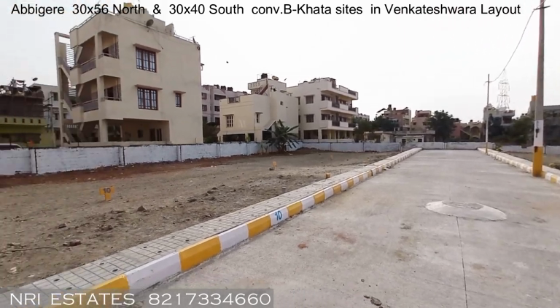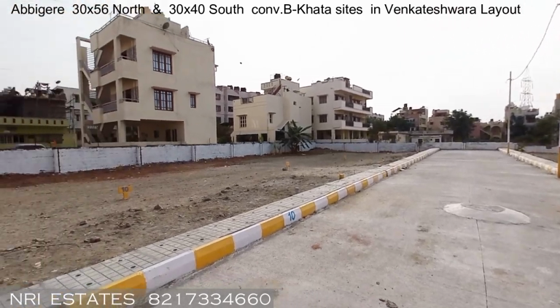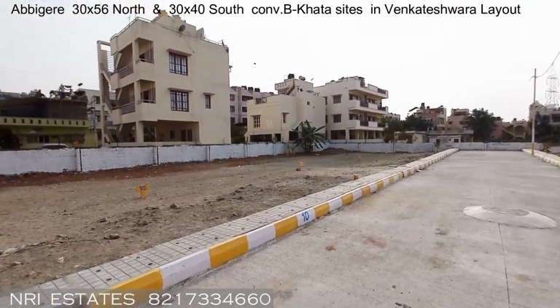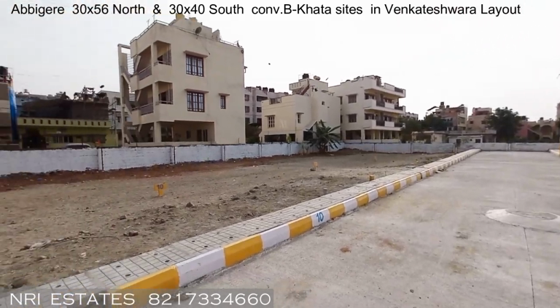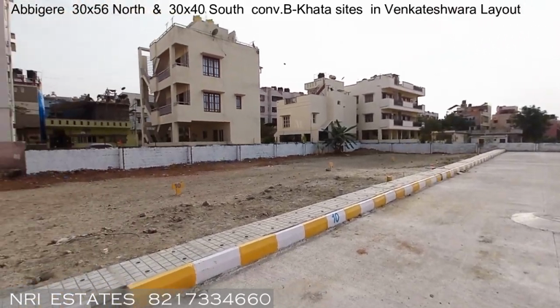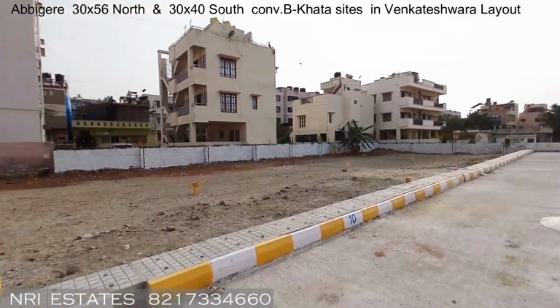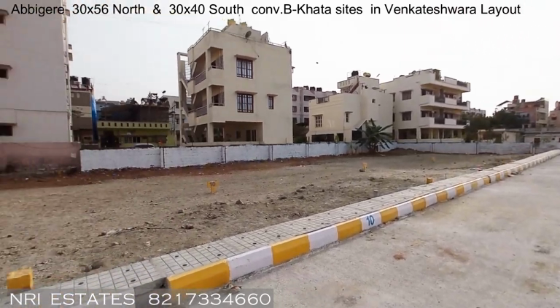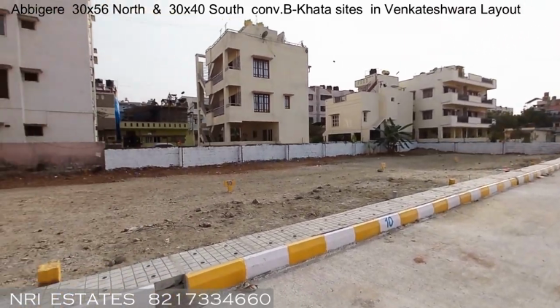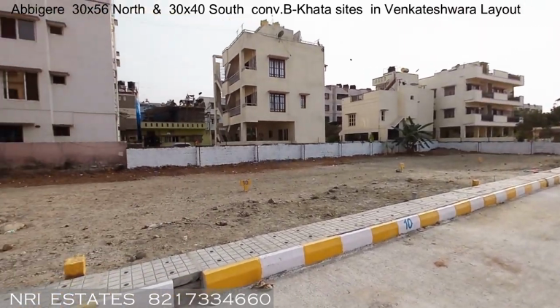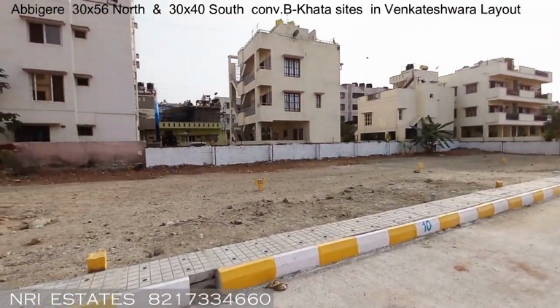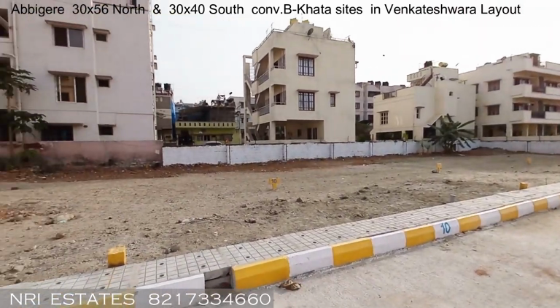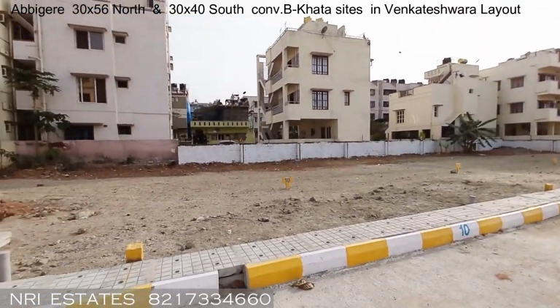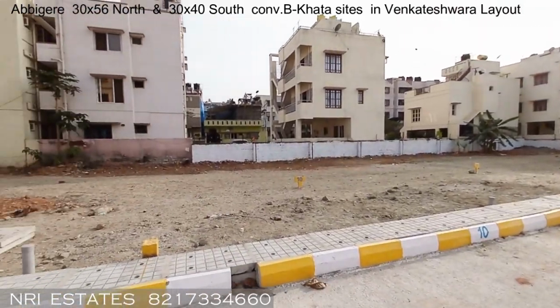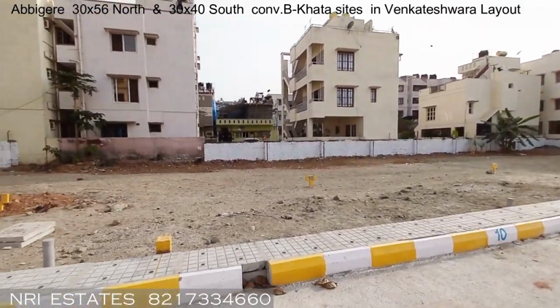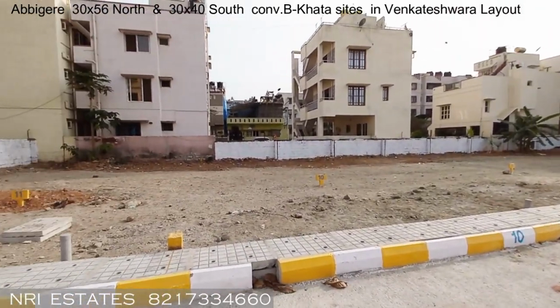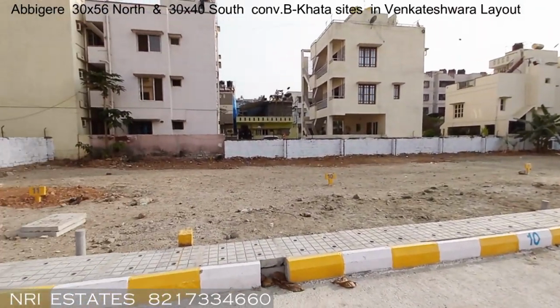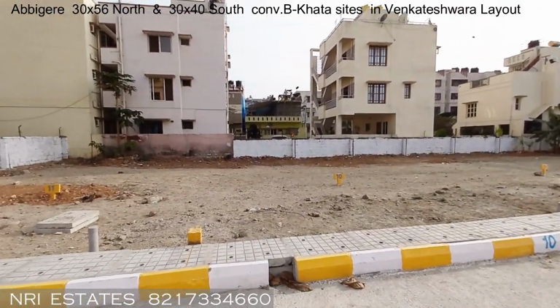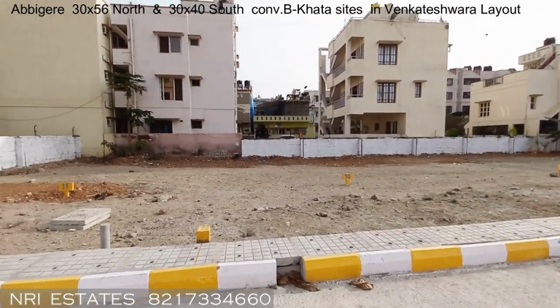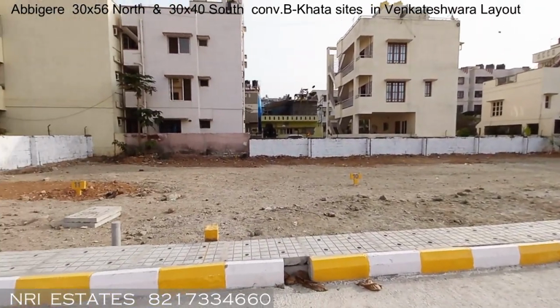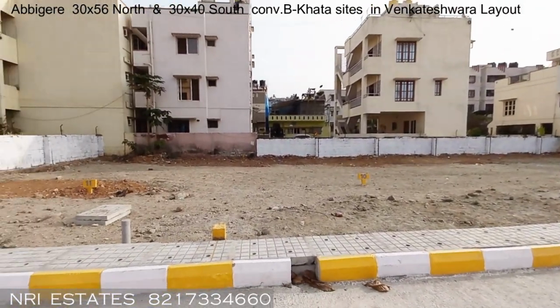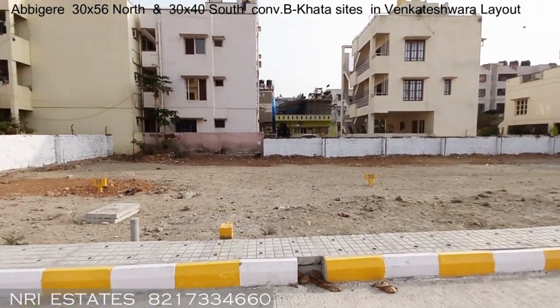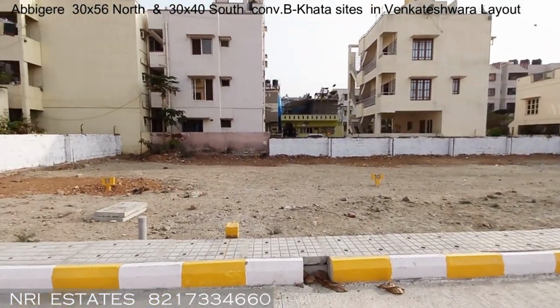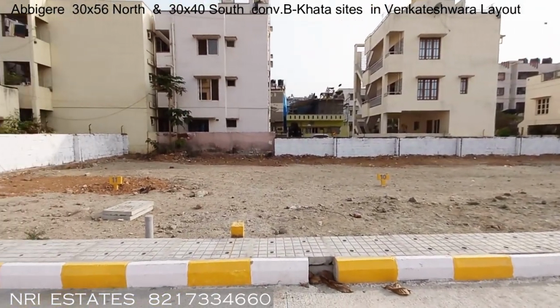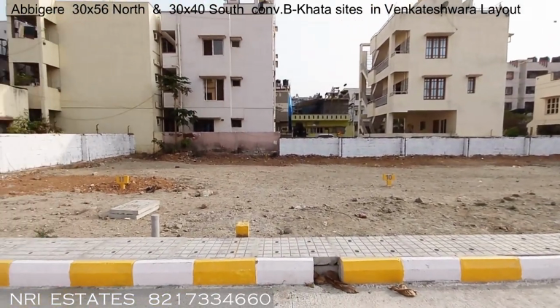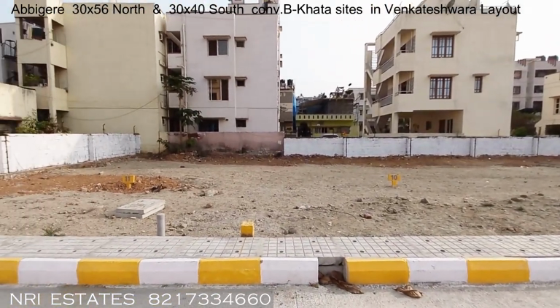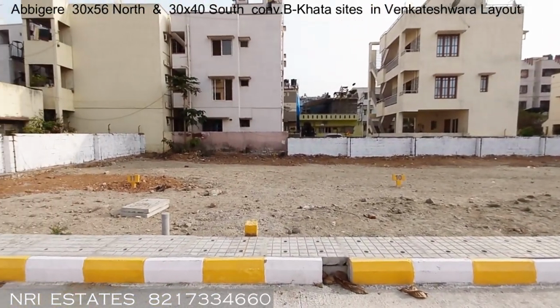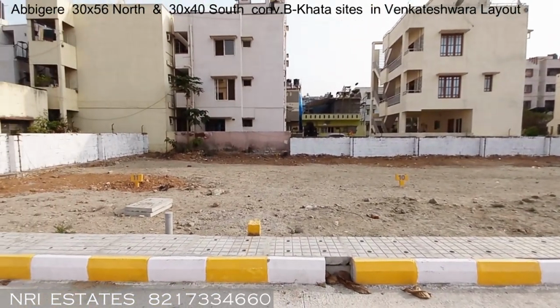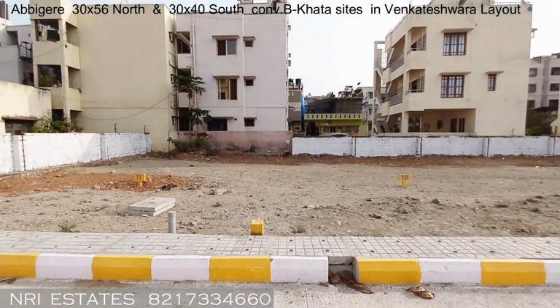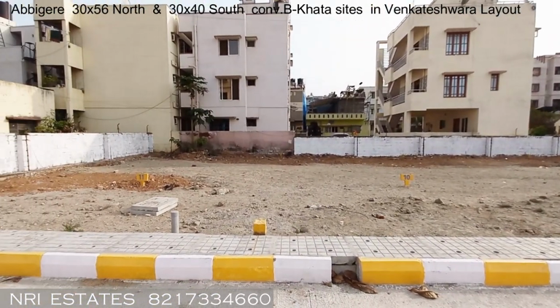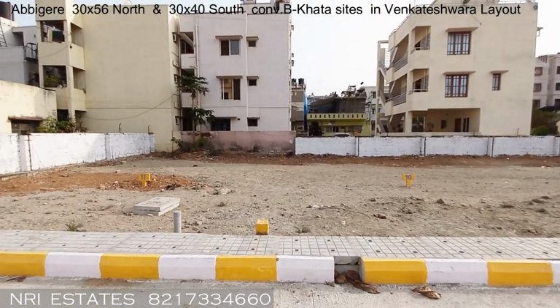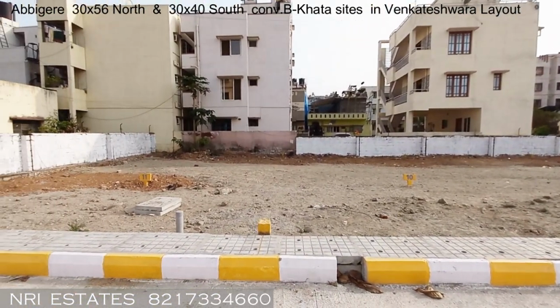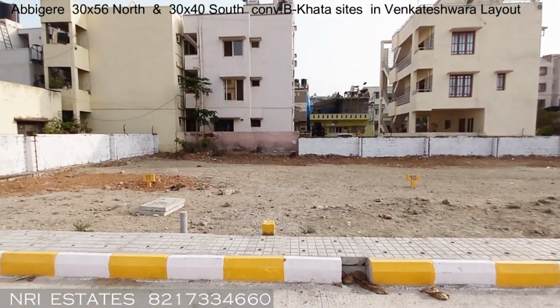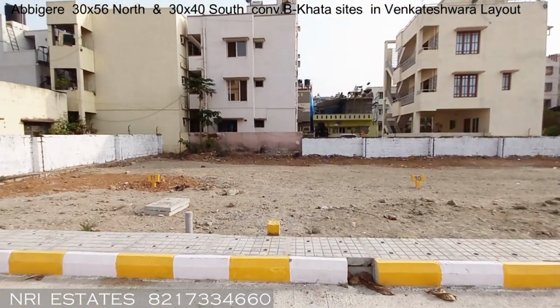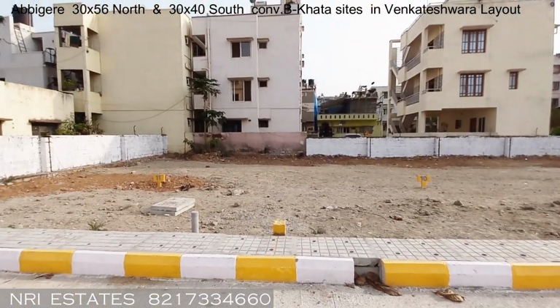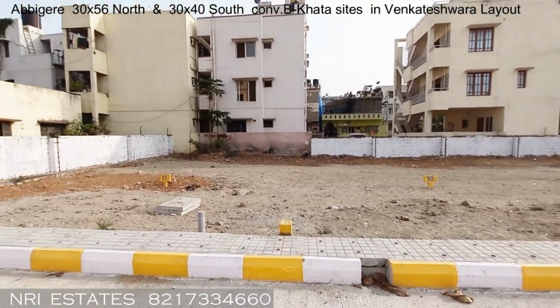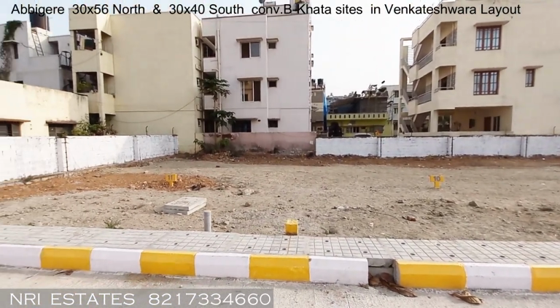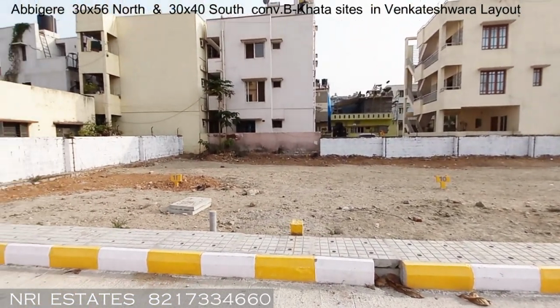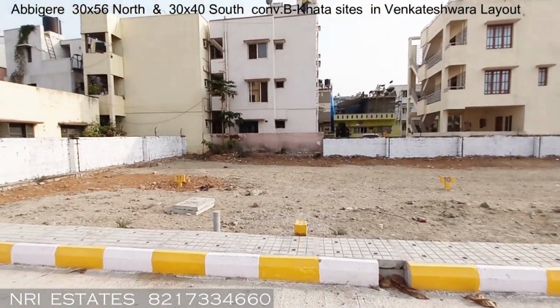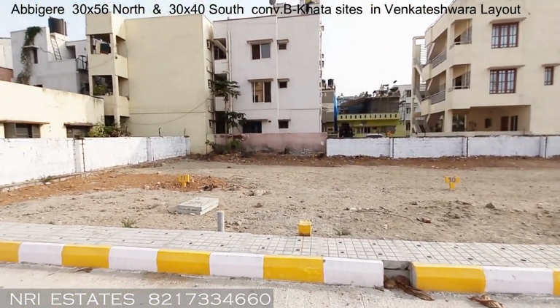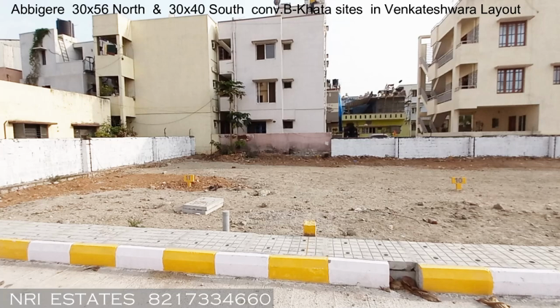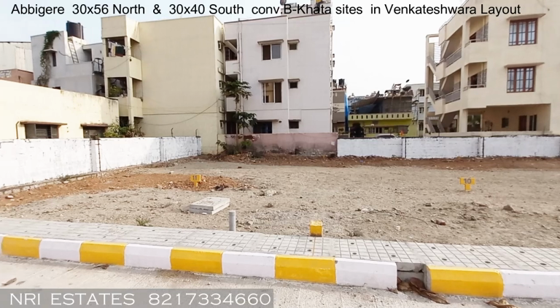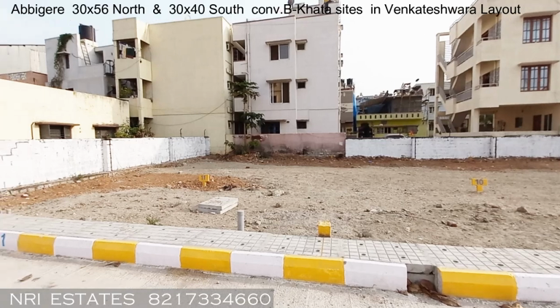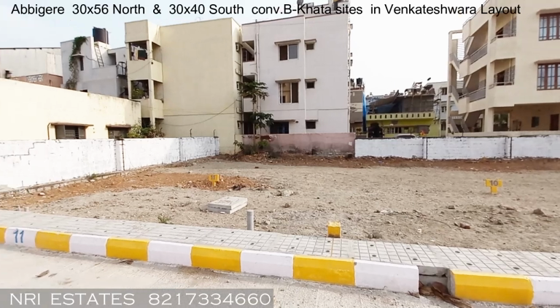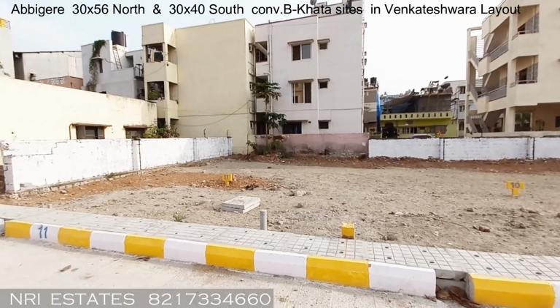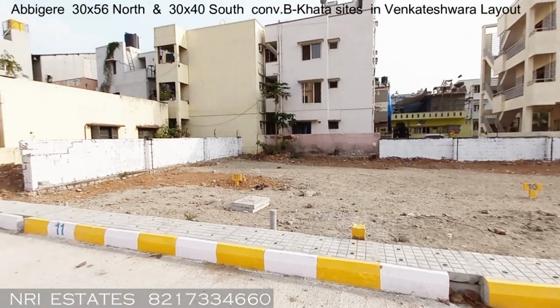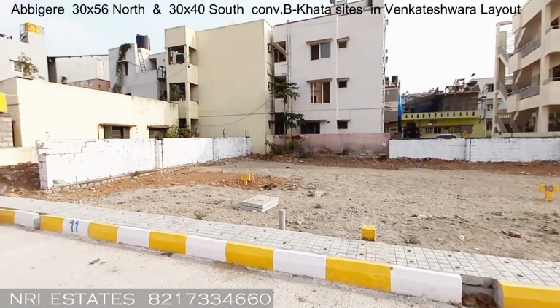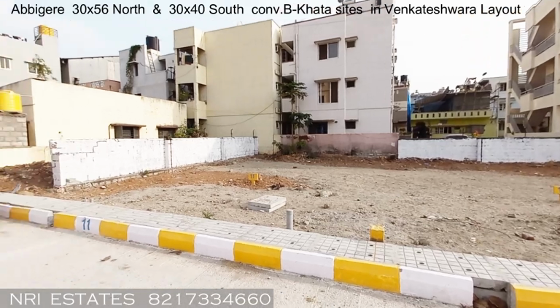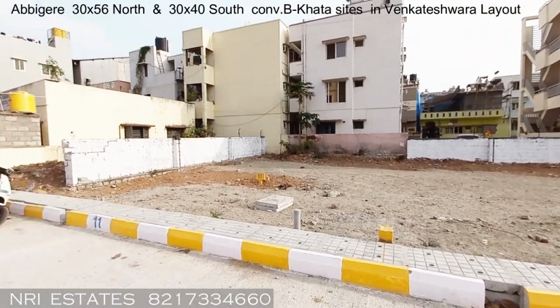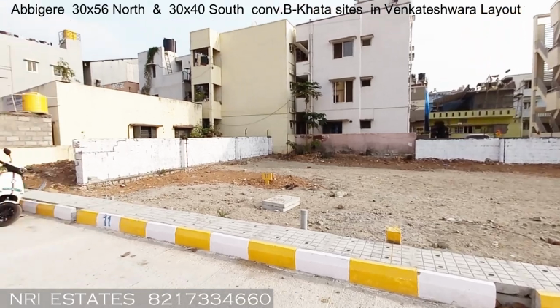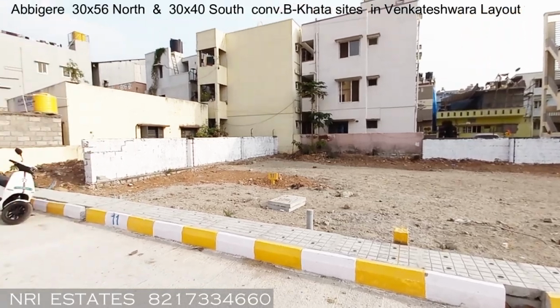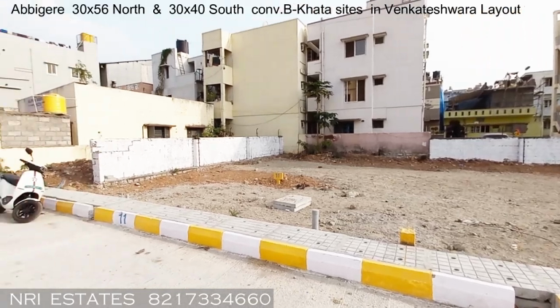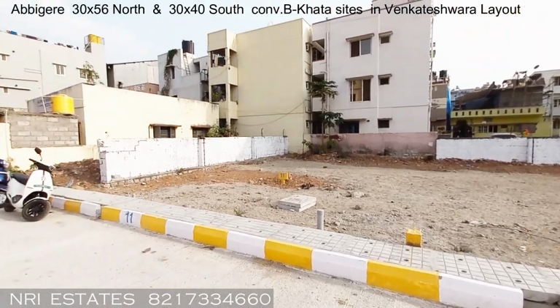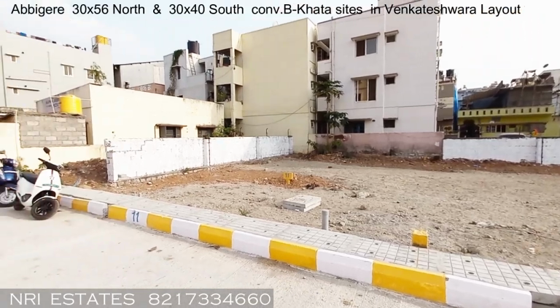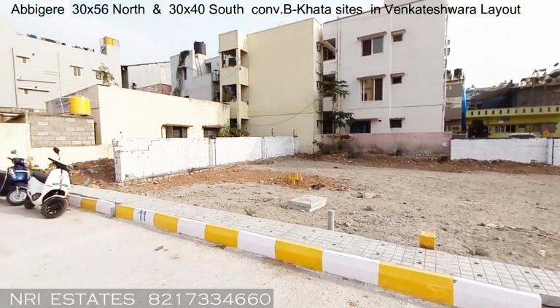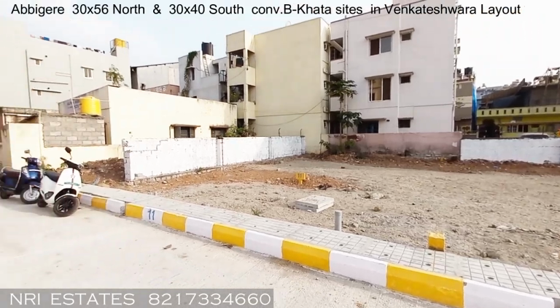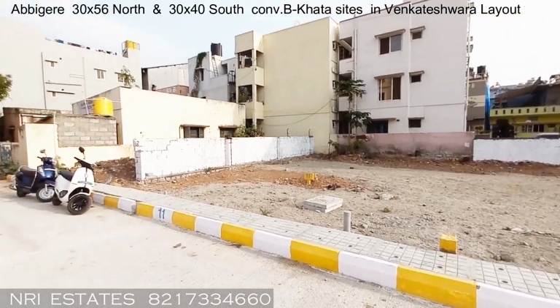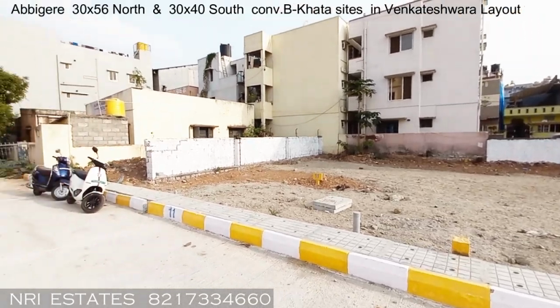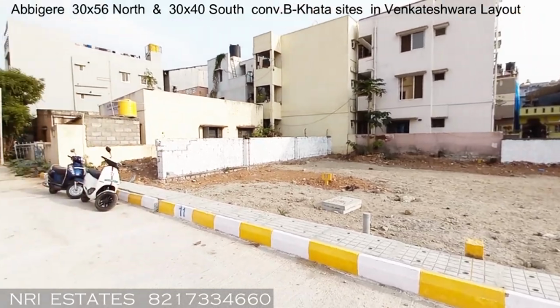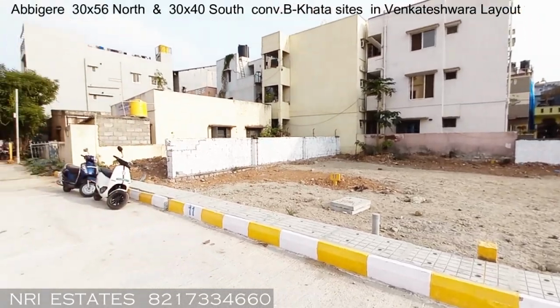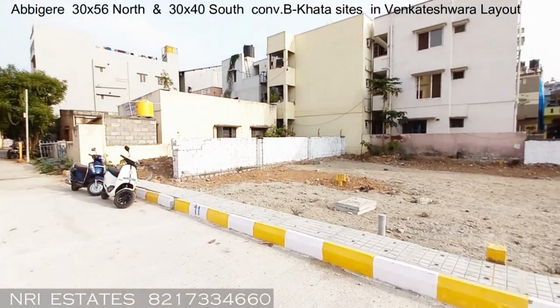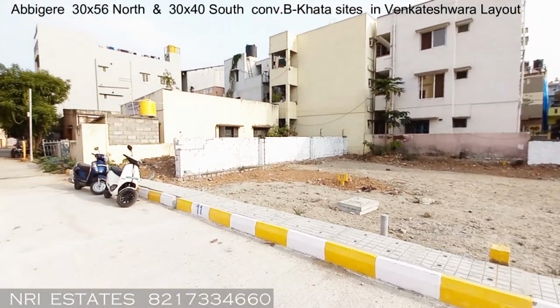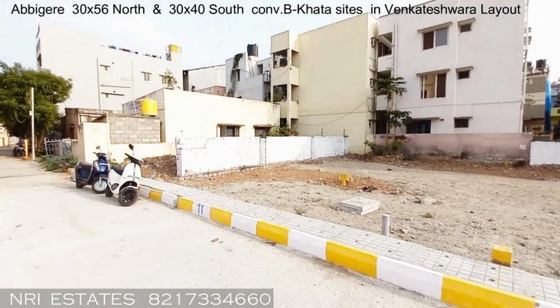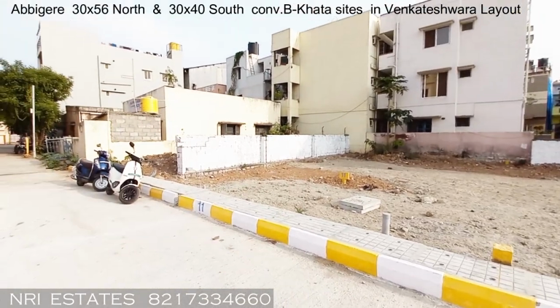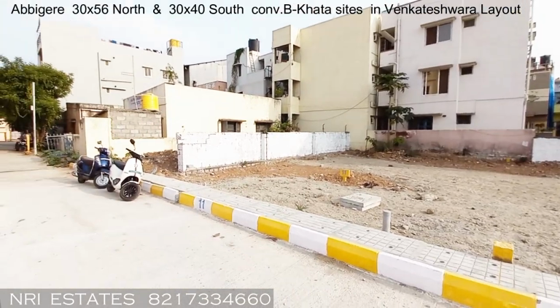That is Venkateshwara Layout. Thank you for watching — until the next video, bye!